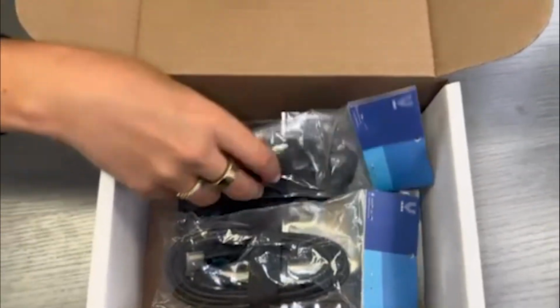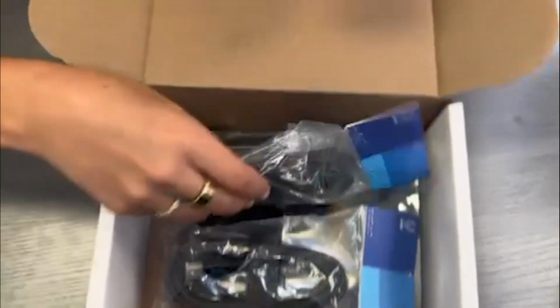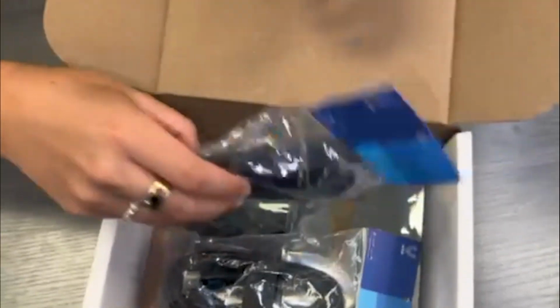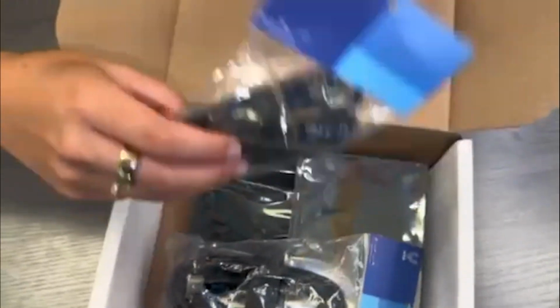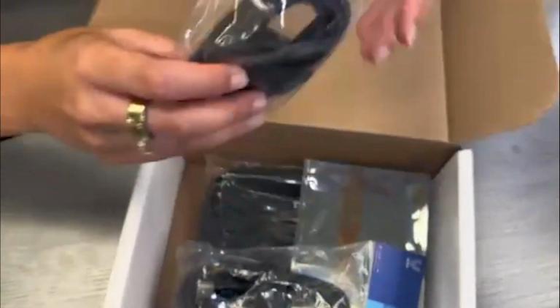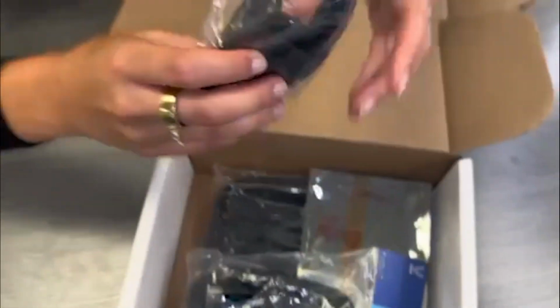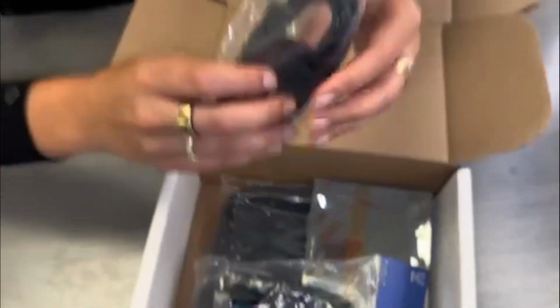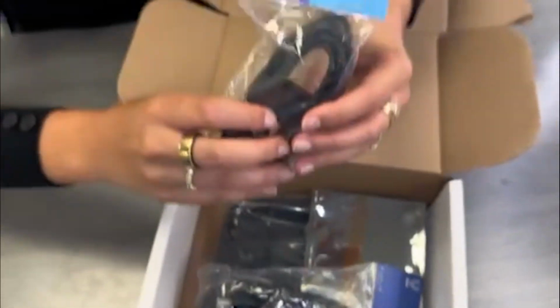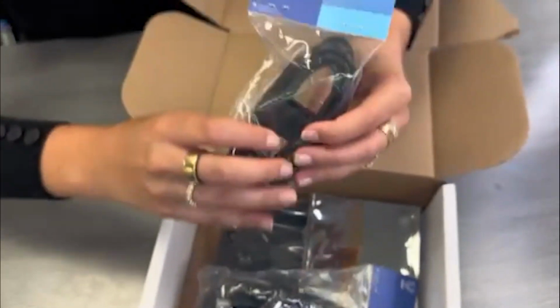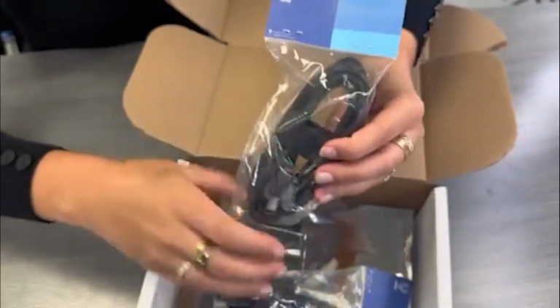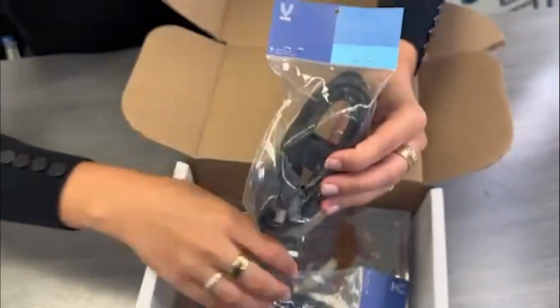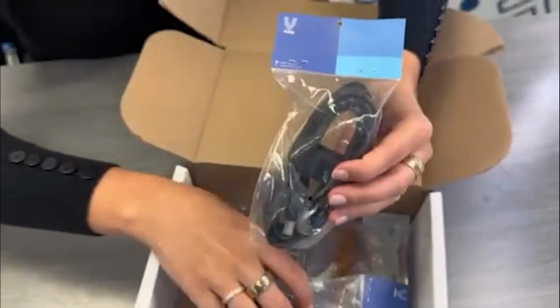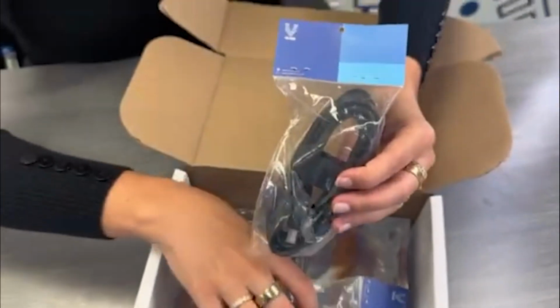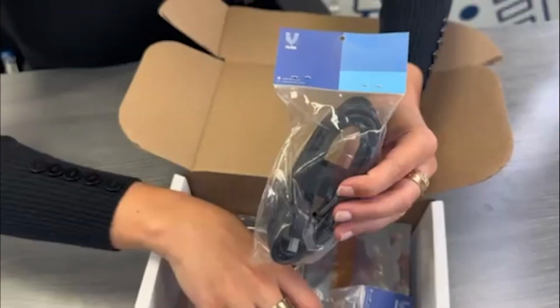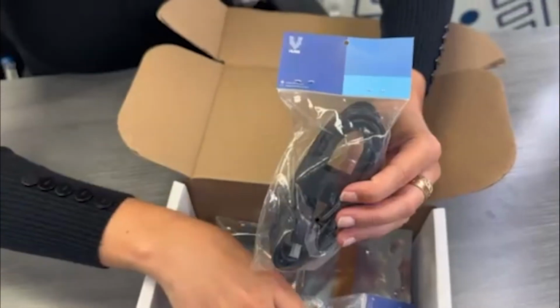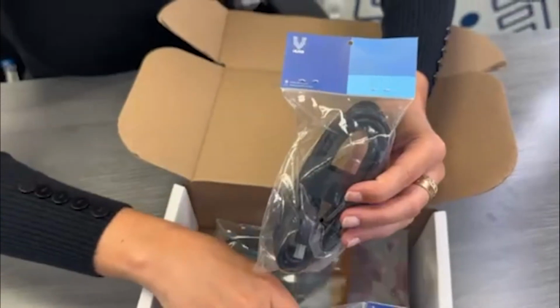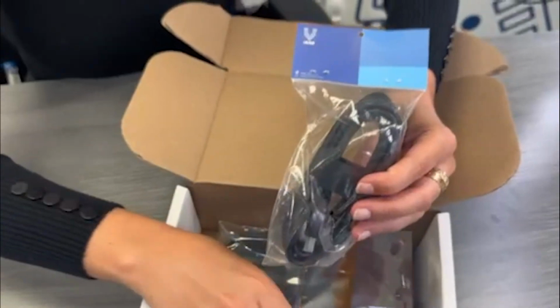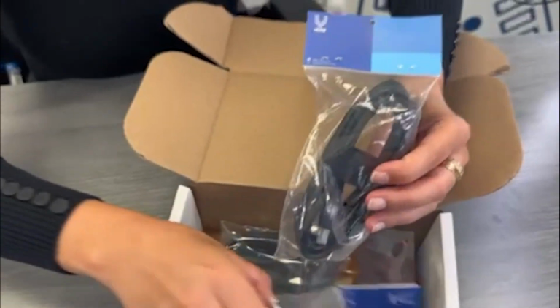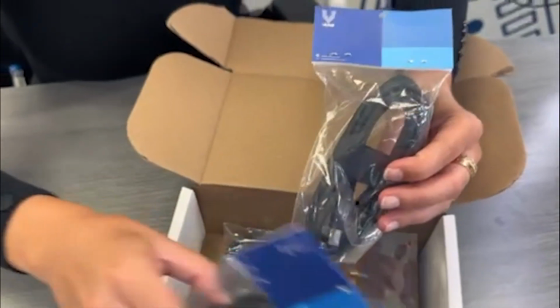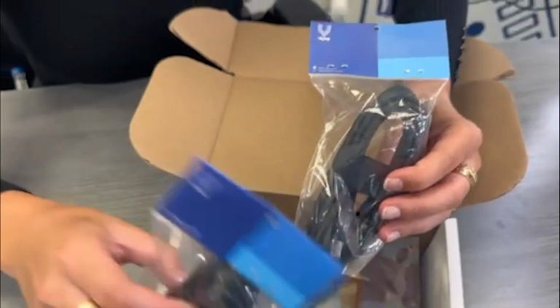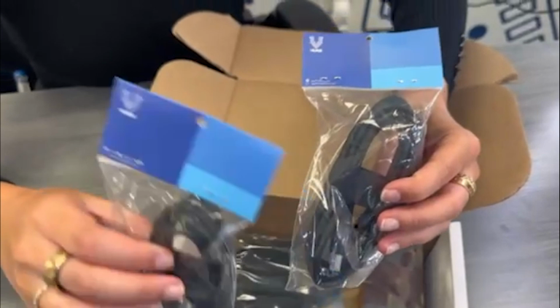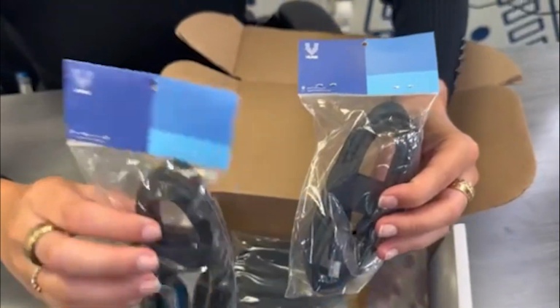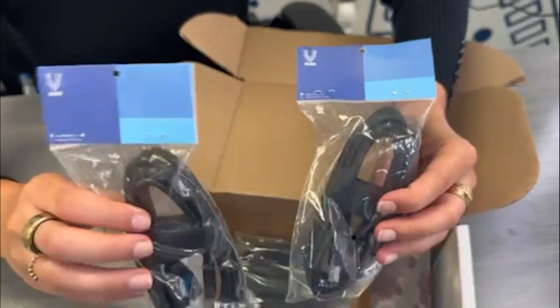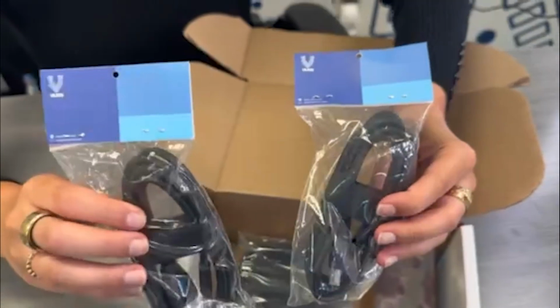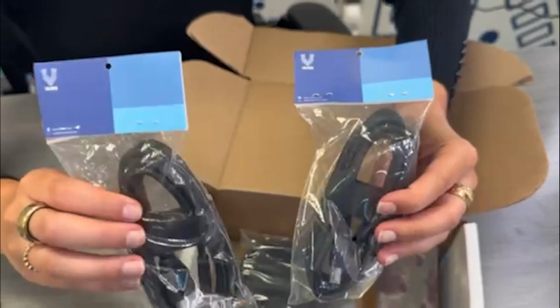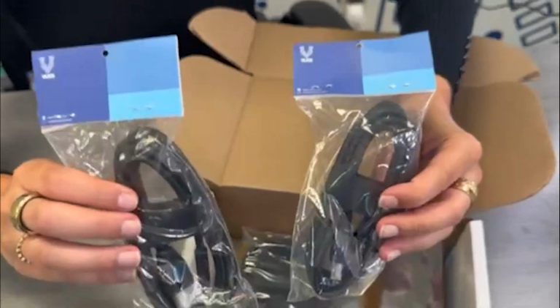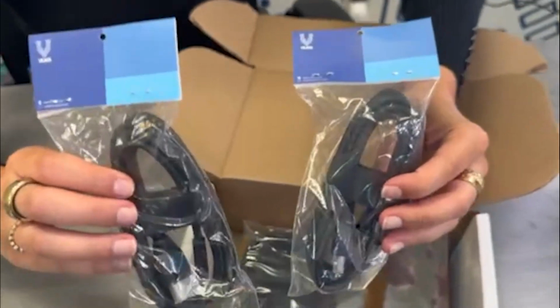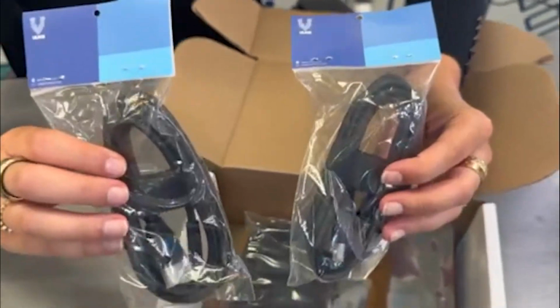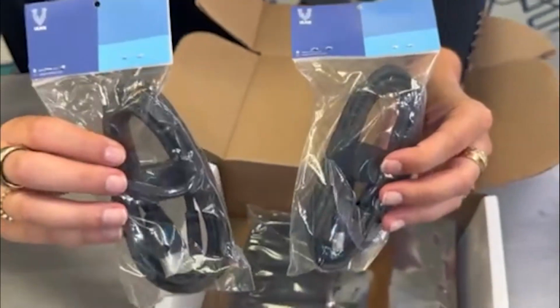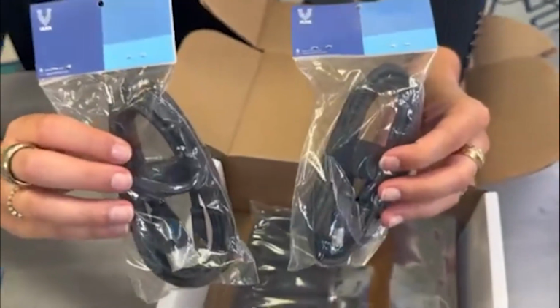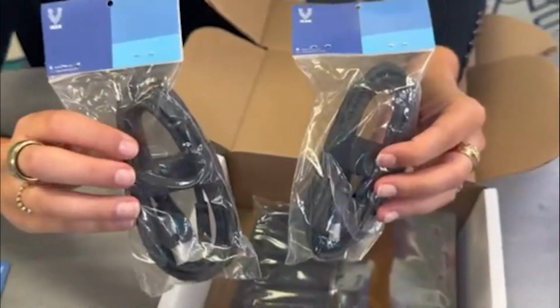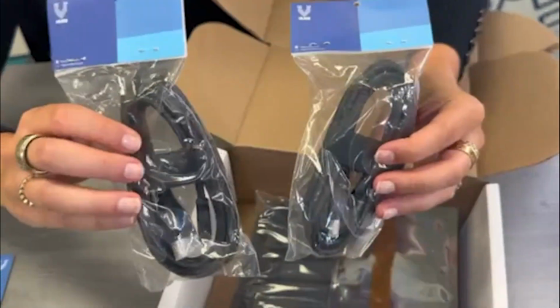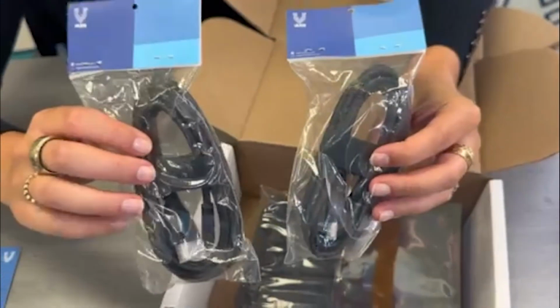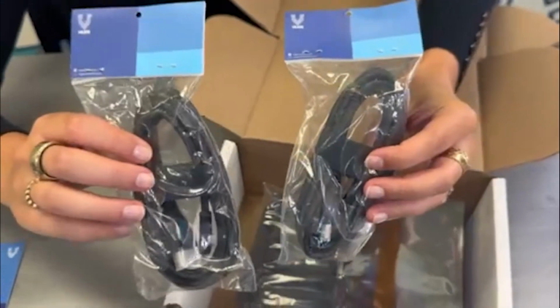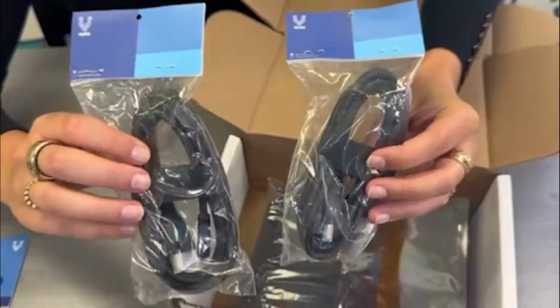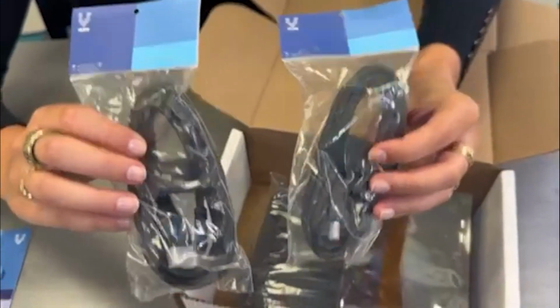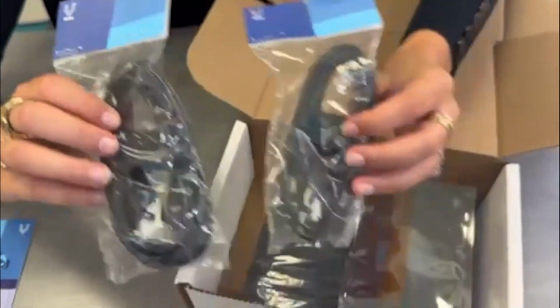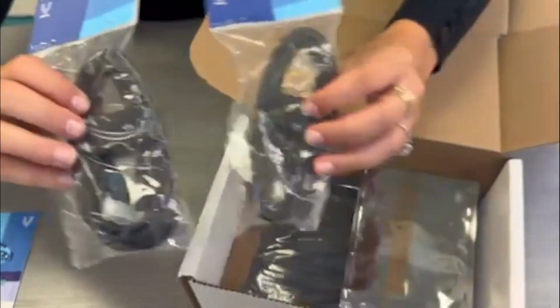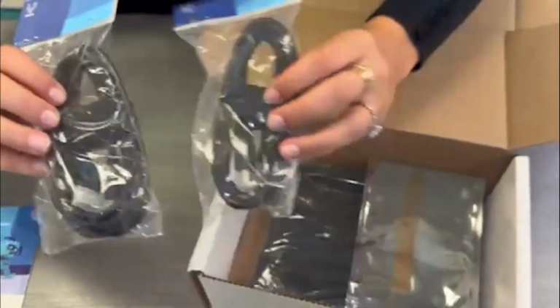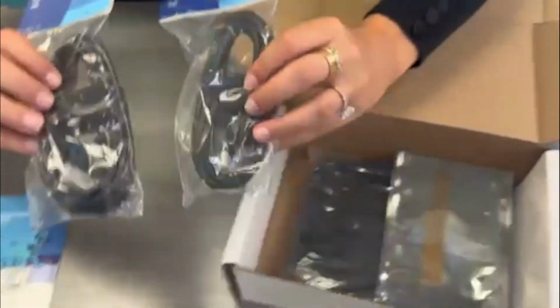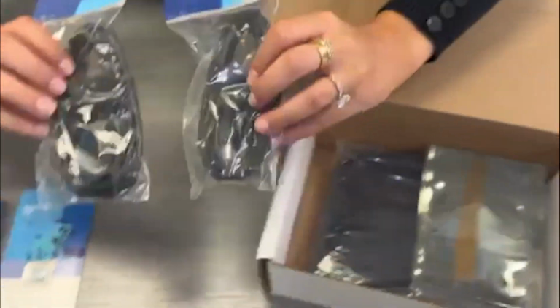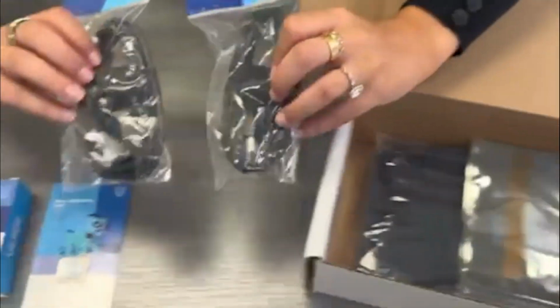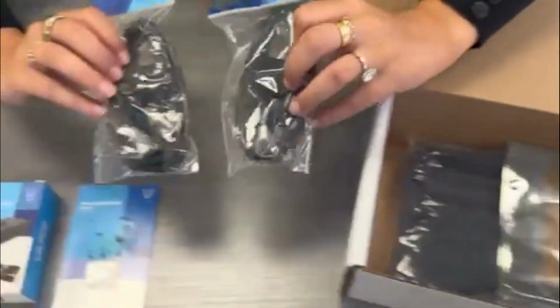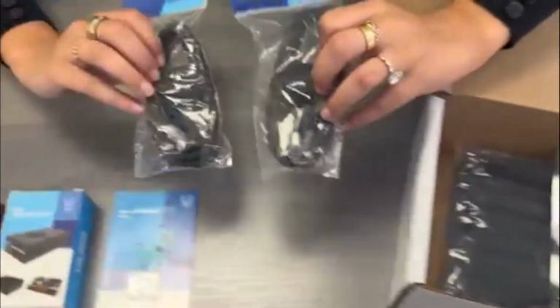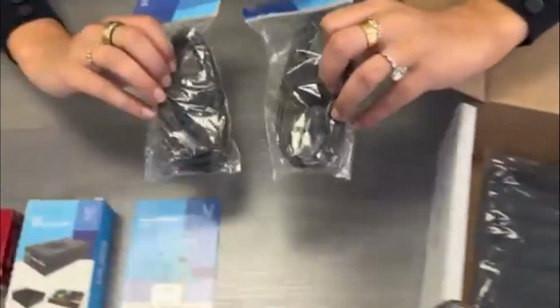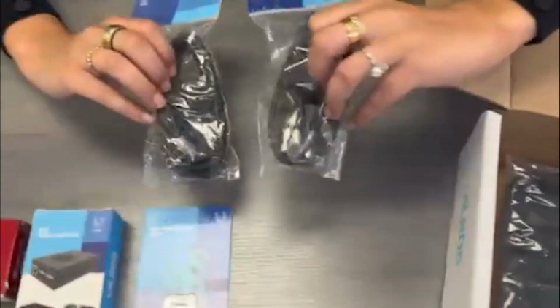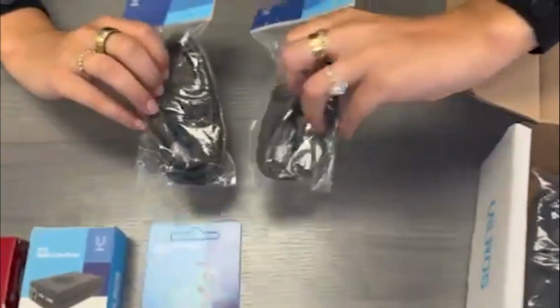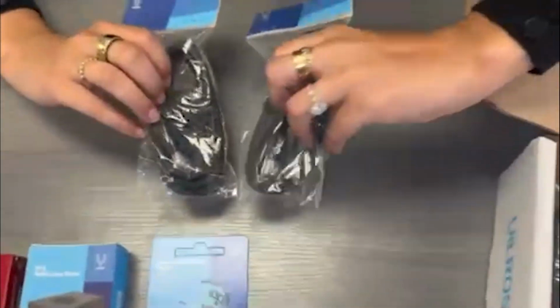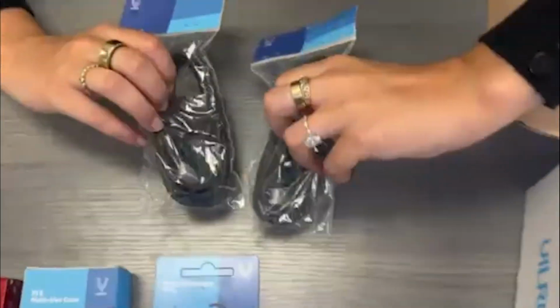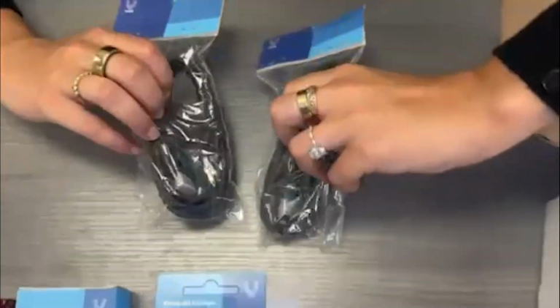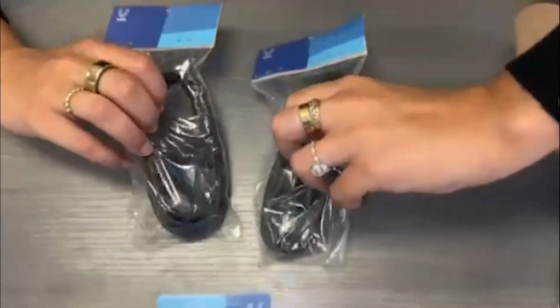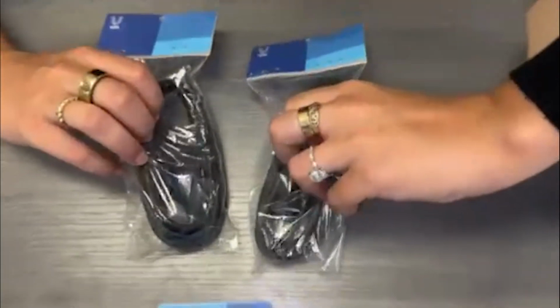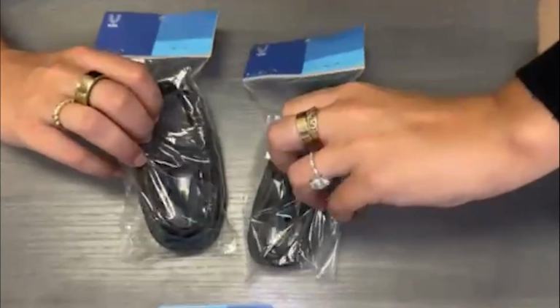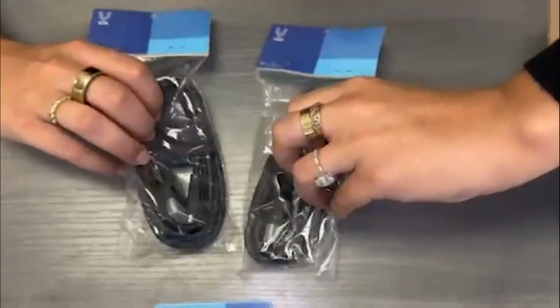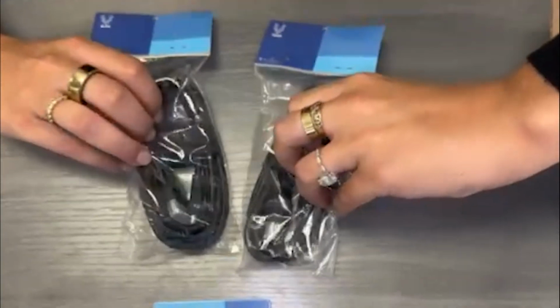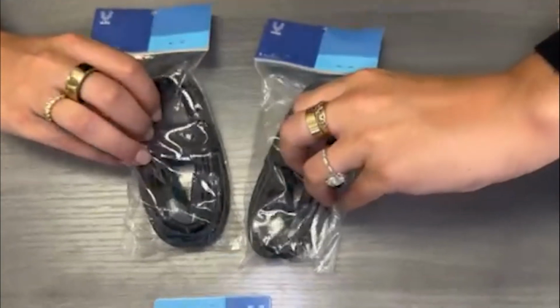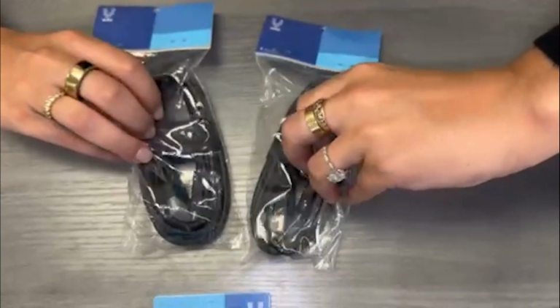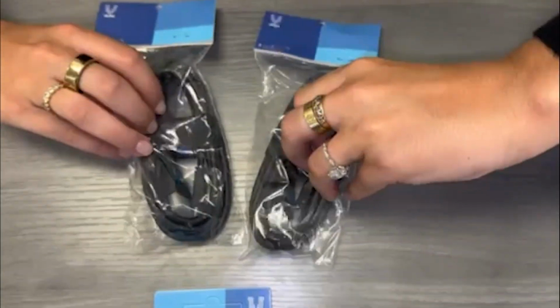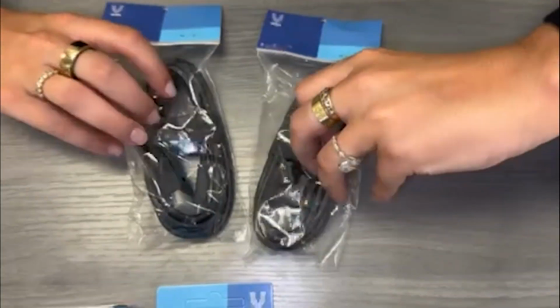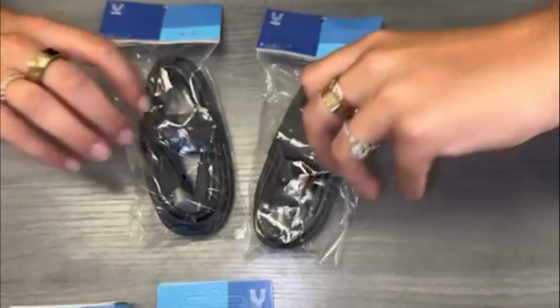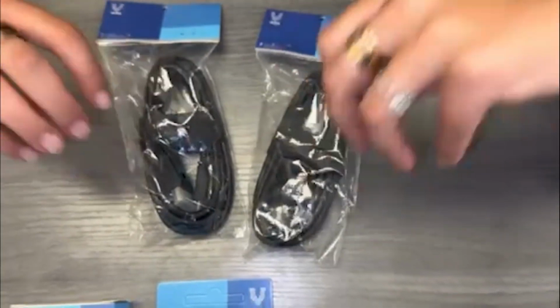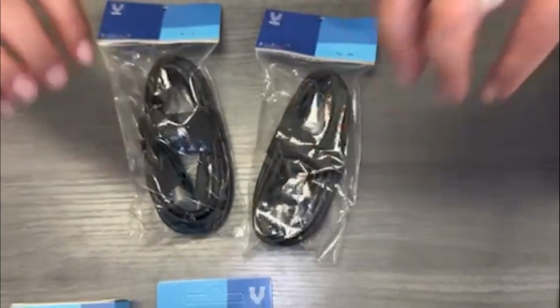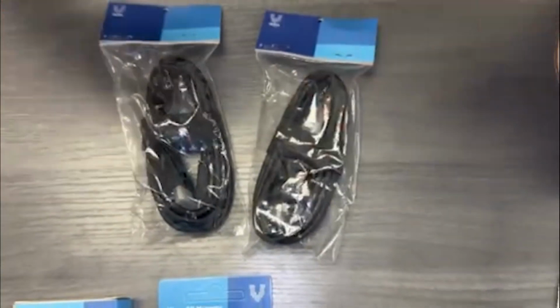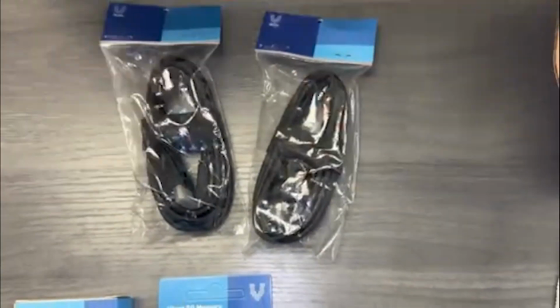Two 5-foot standard HDMI to micro HDMI cables so that you can easily link your Pi to any HDMI monitor or display.